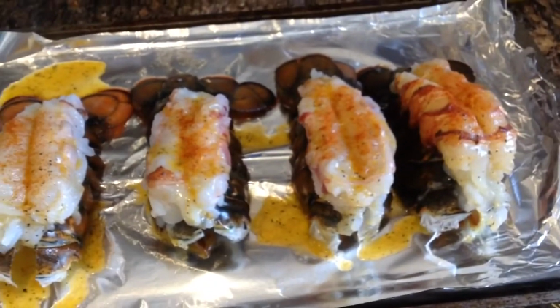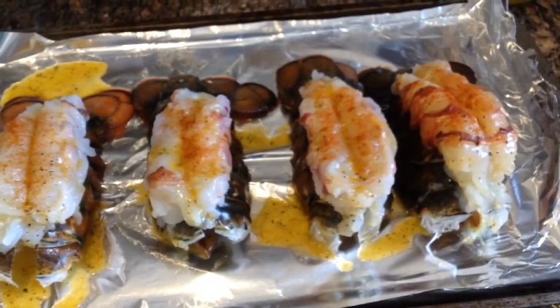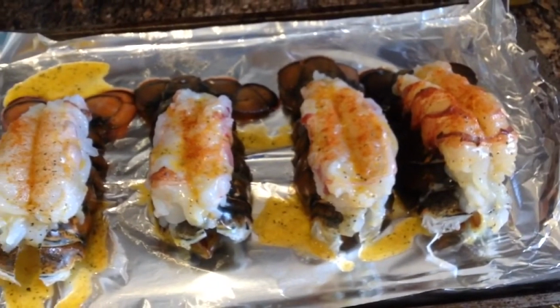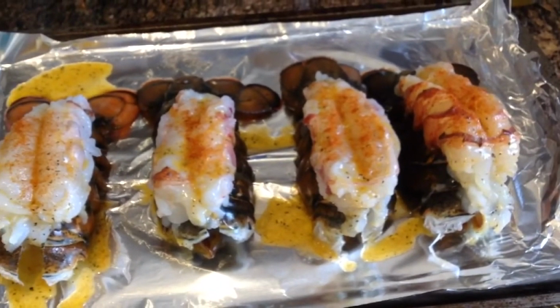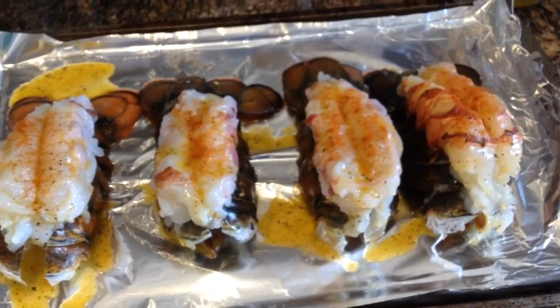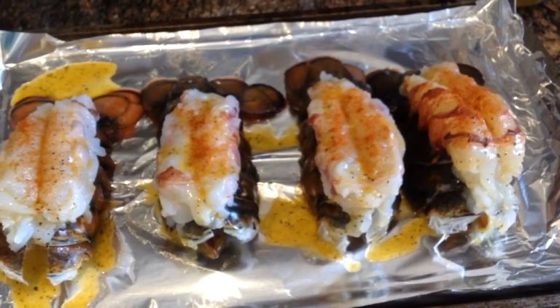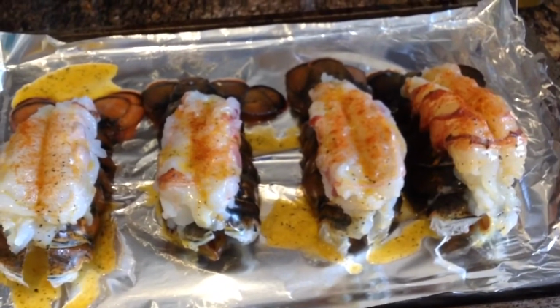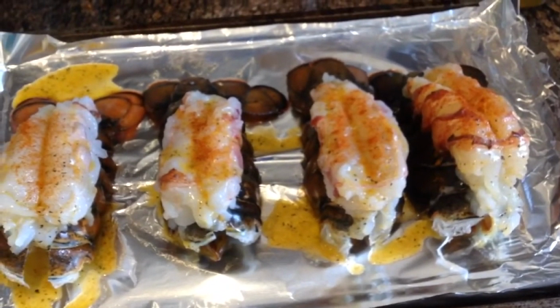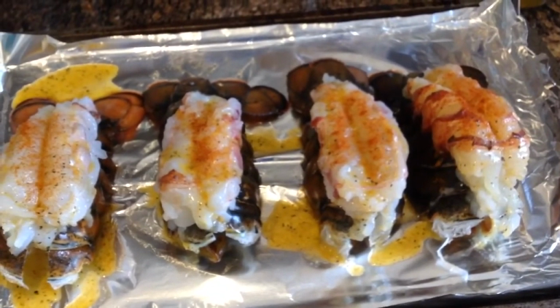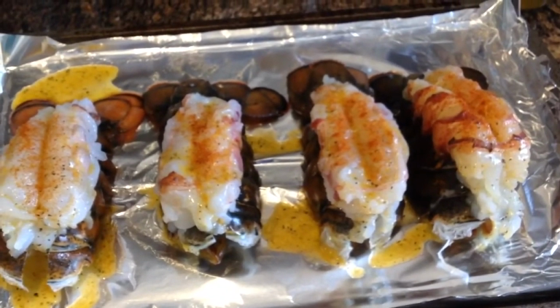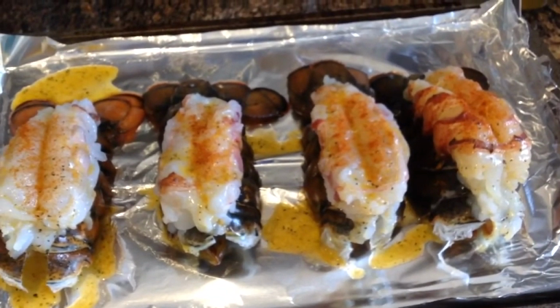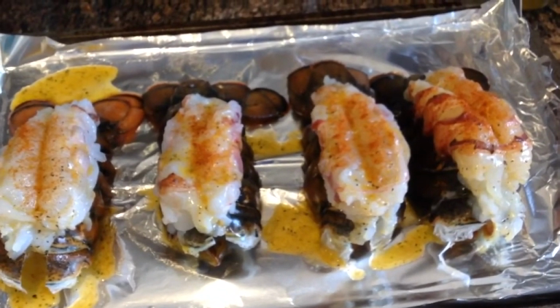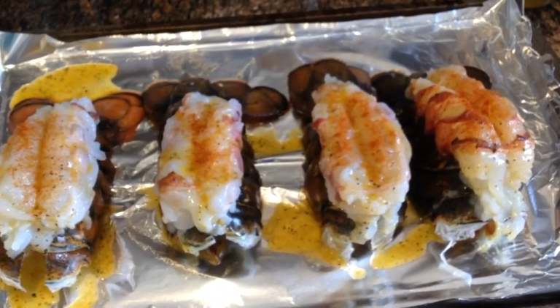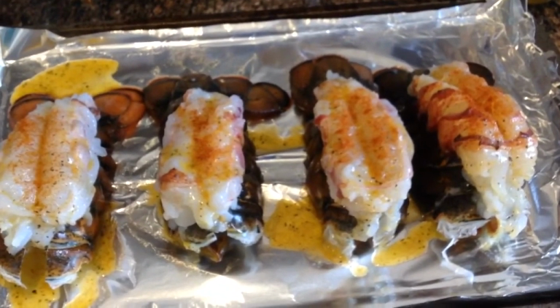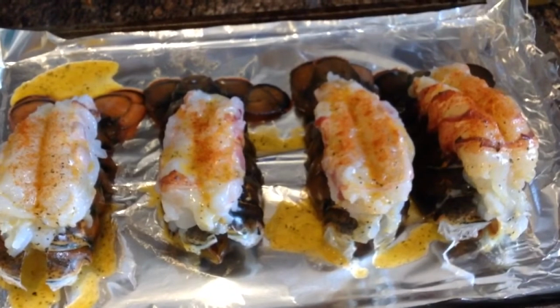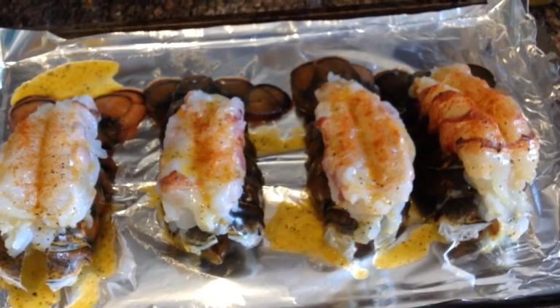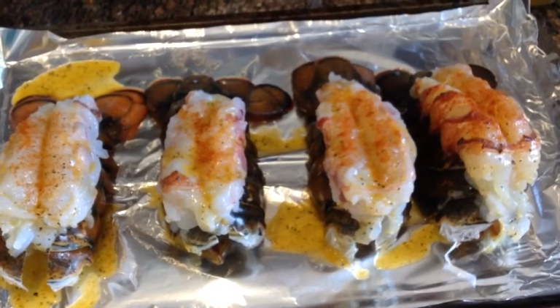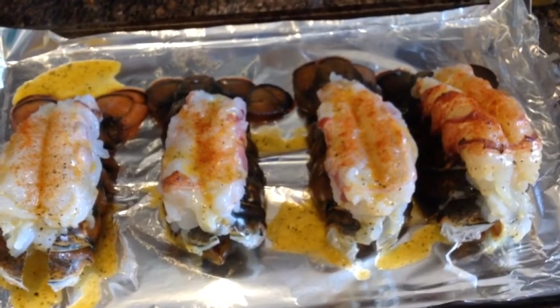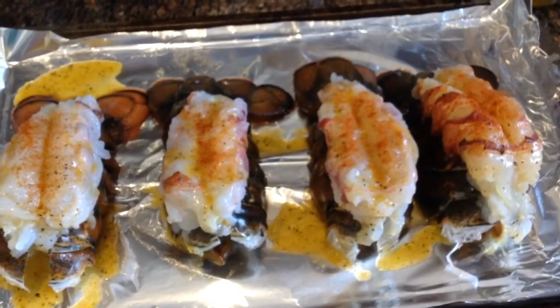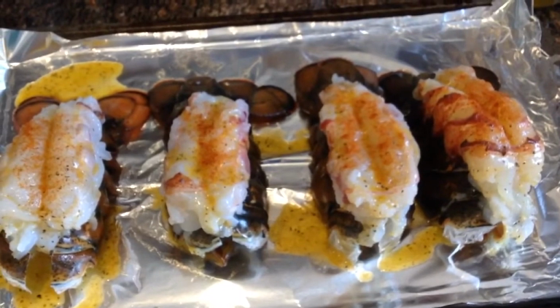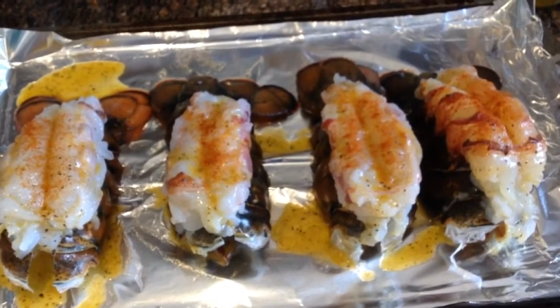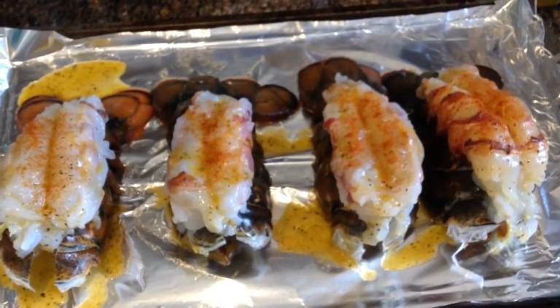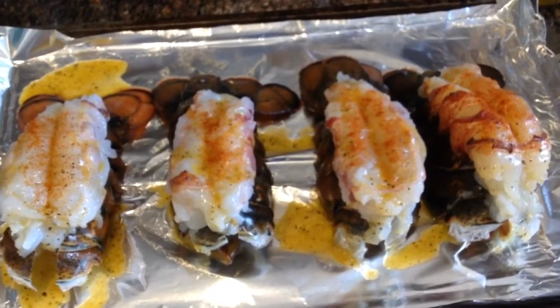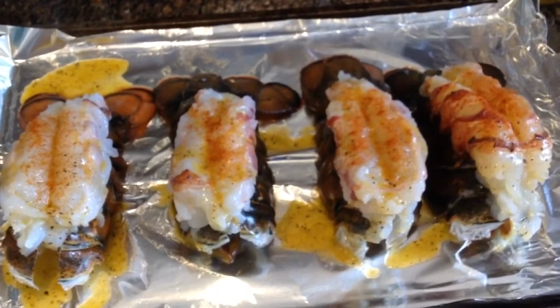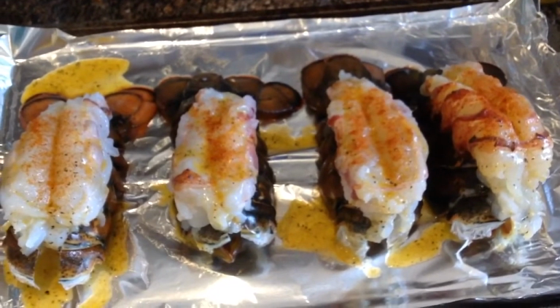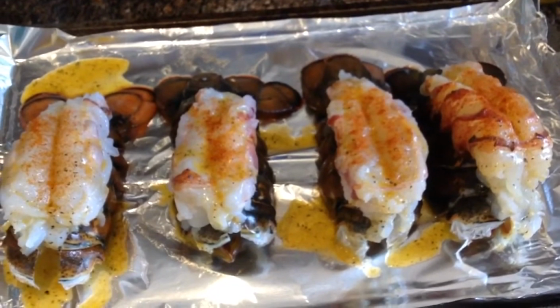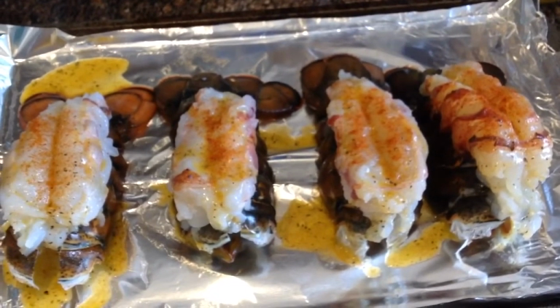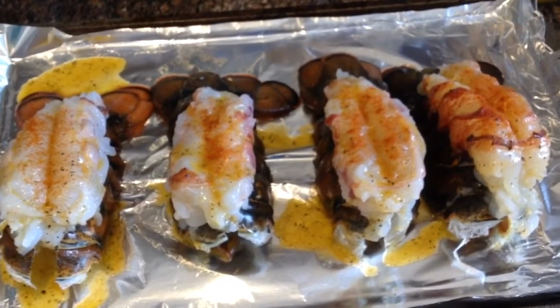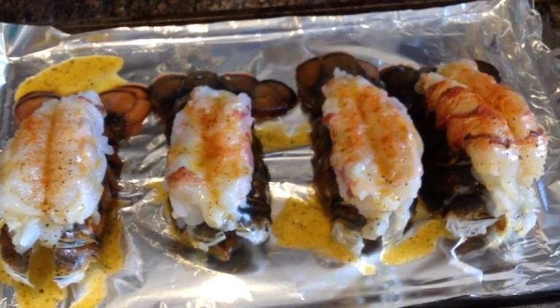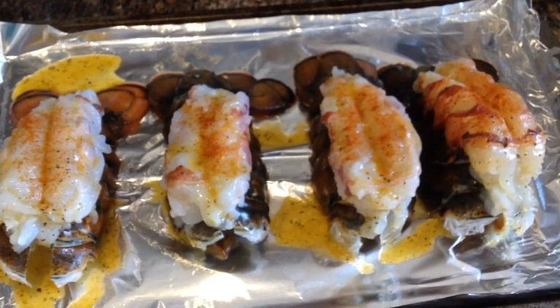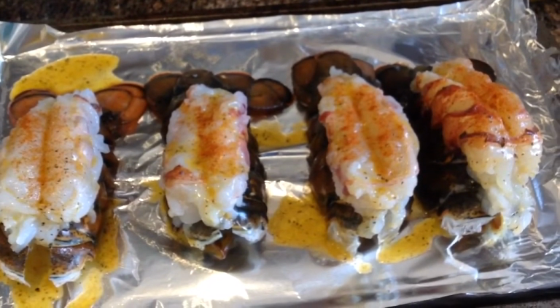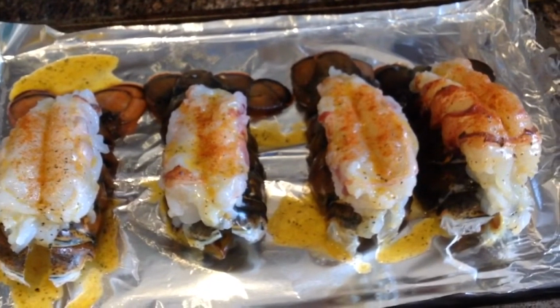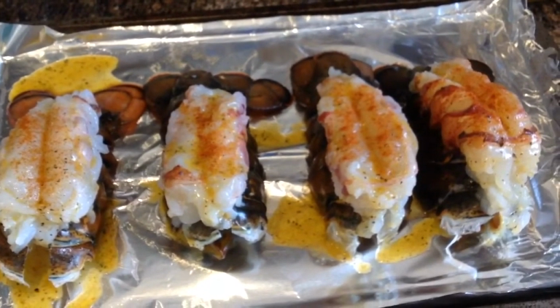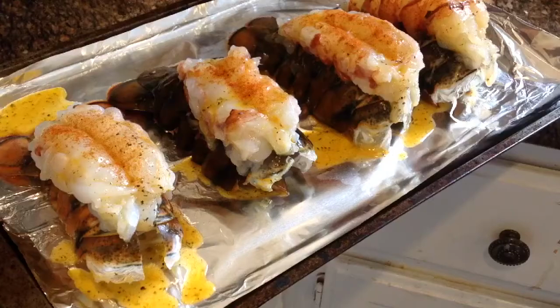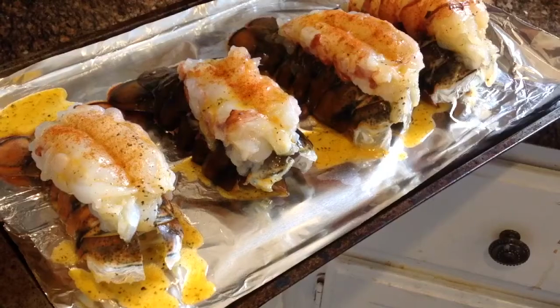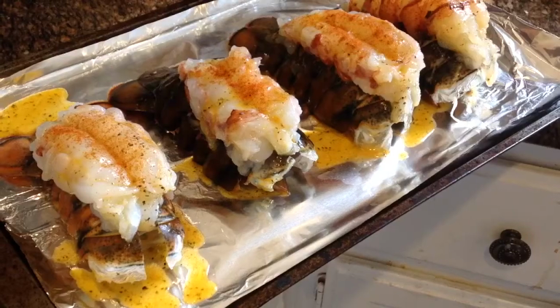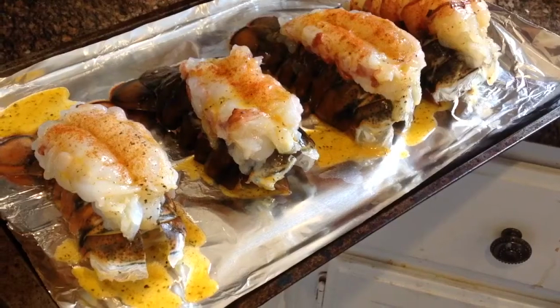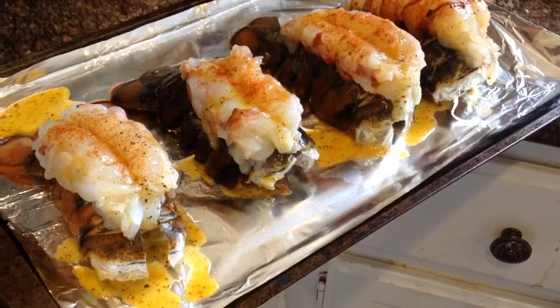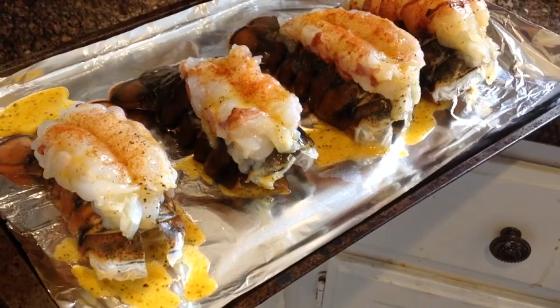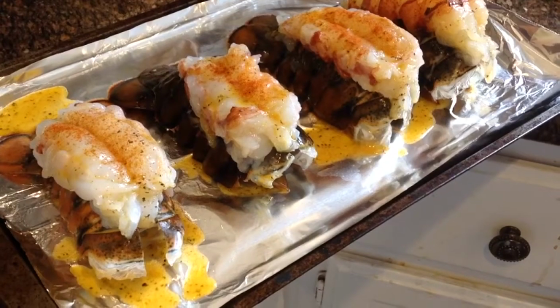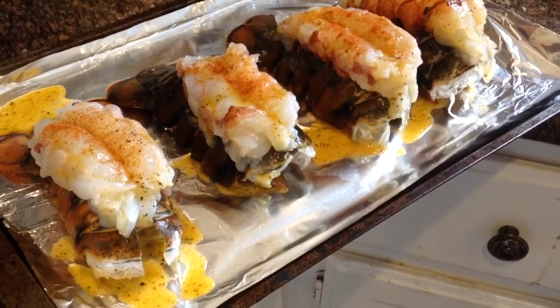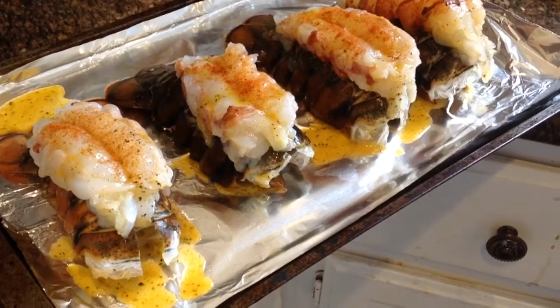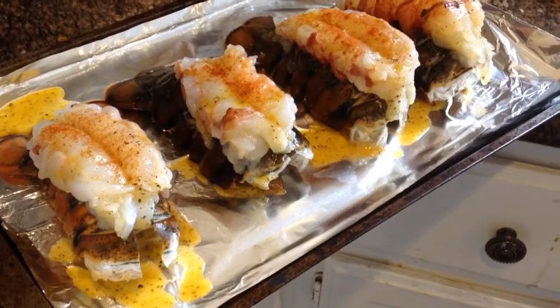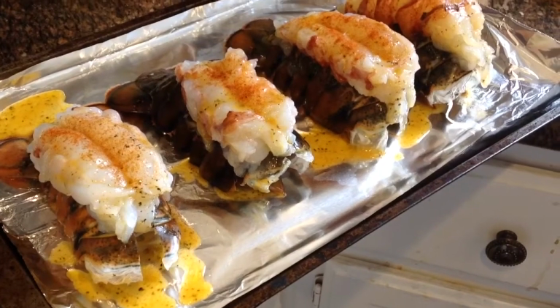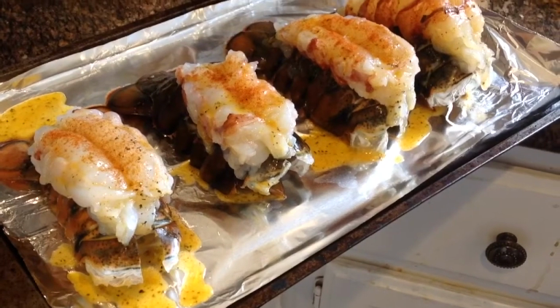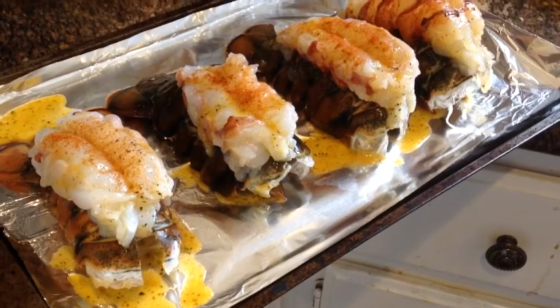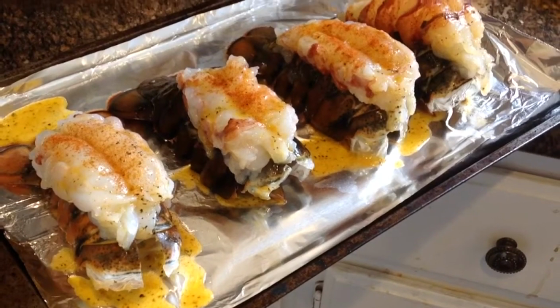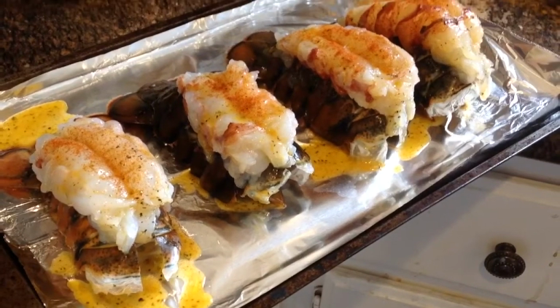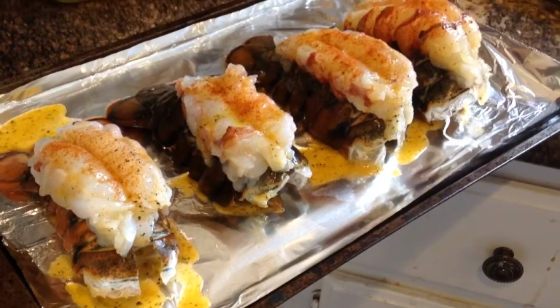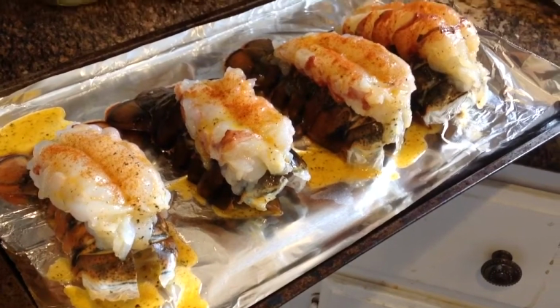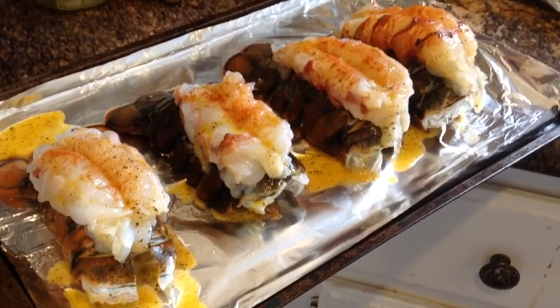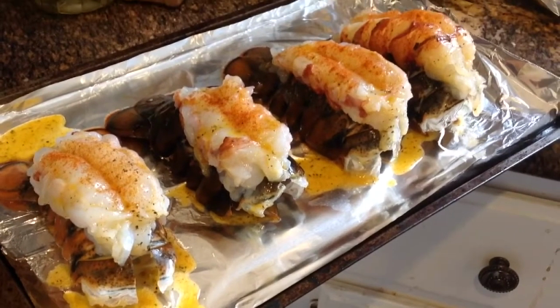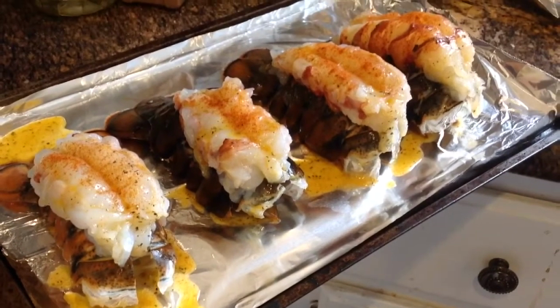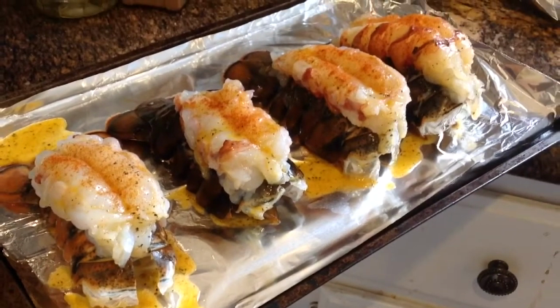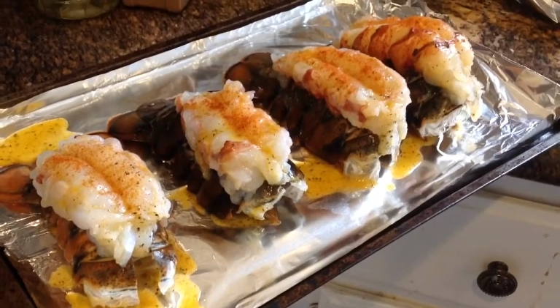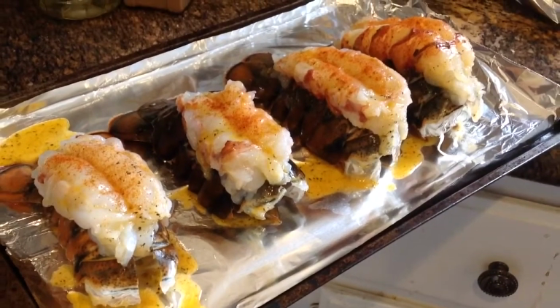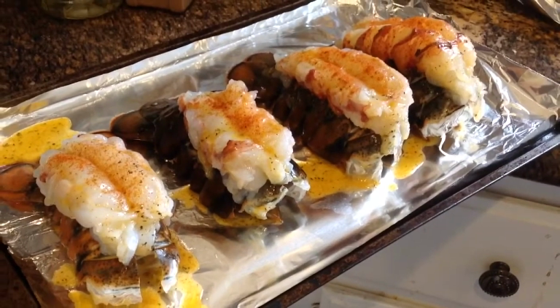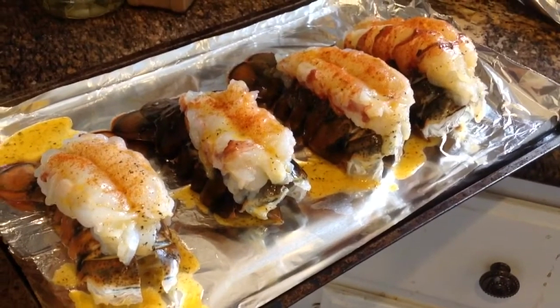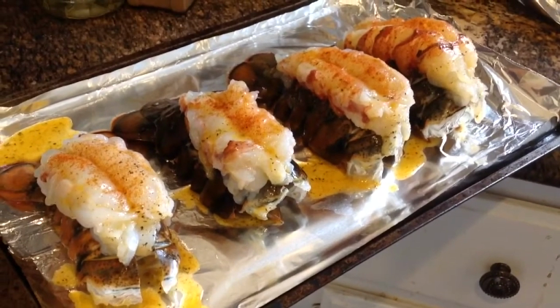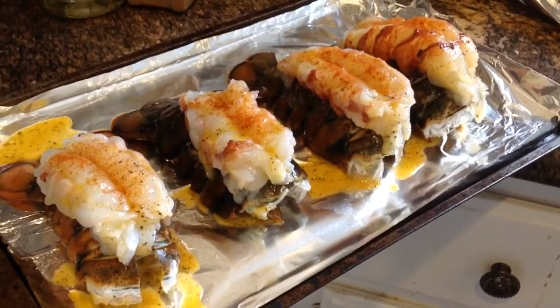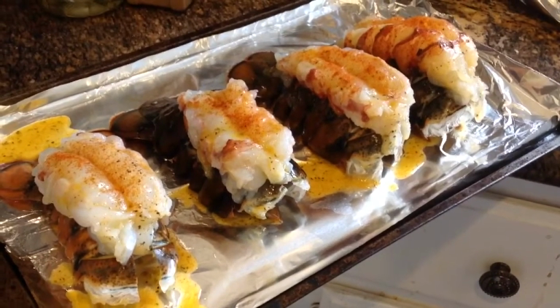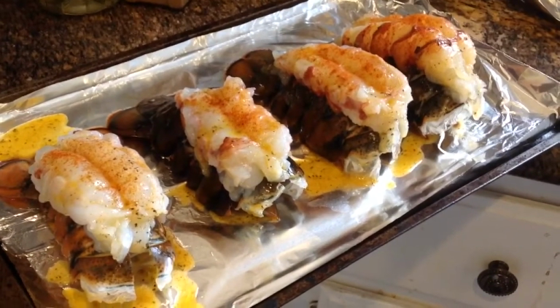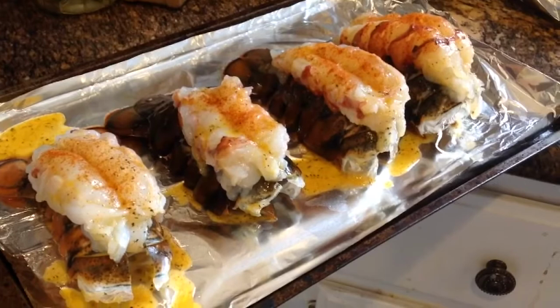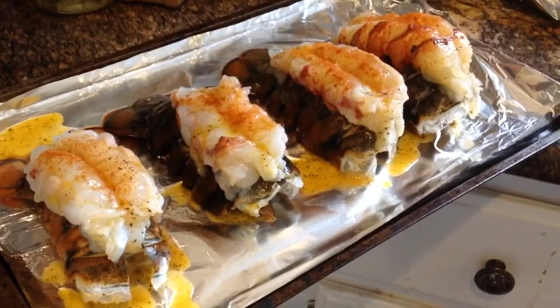Now I'm just waiting for the oven to warm up to 380. Beautiful lobsters ready to be baked.